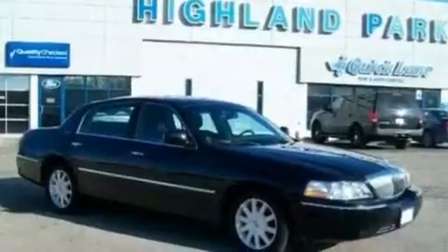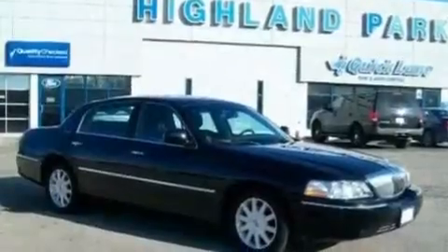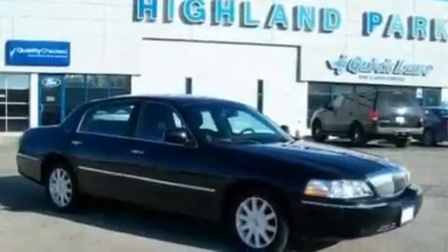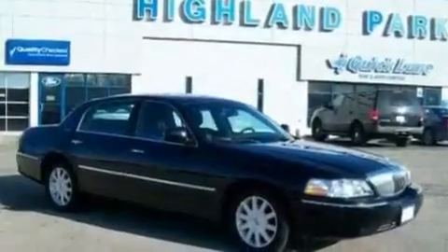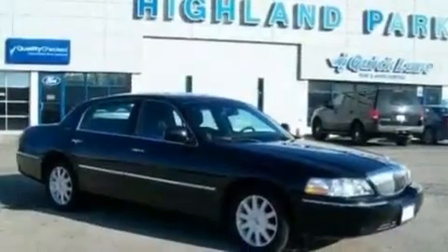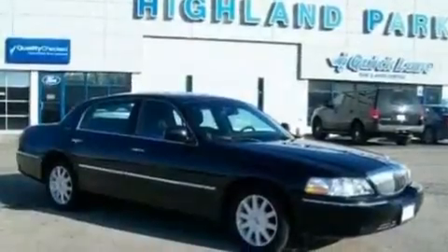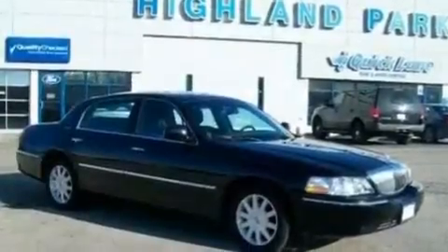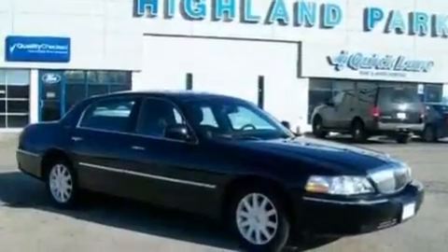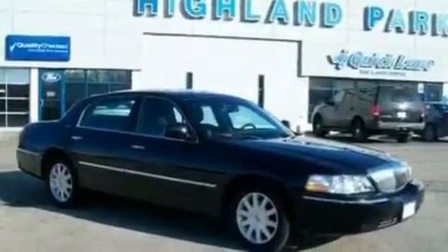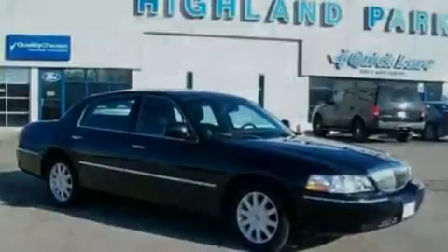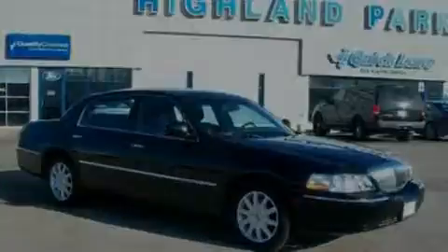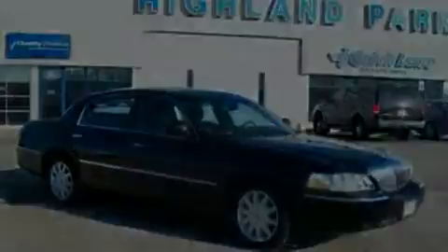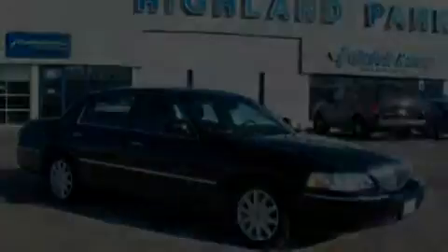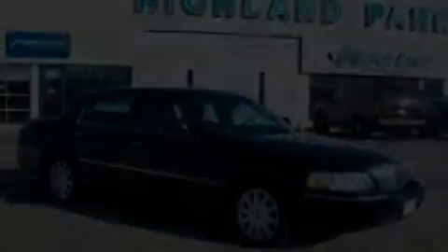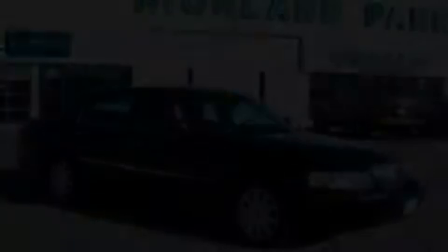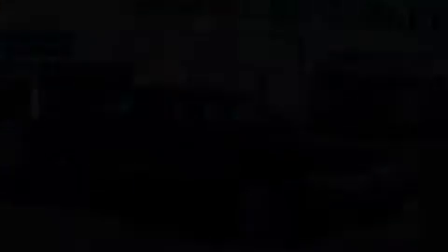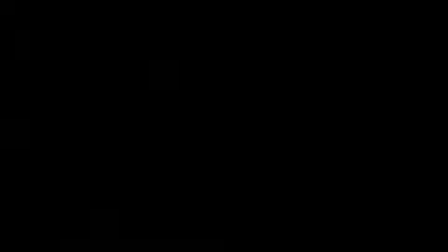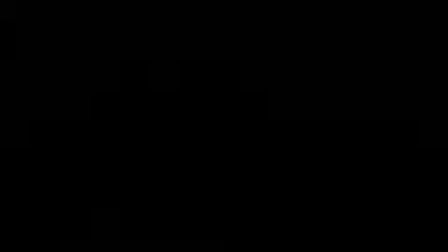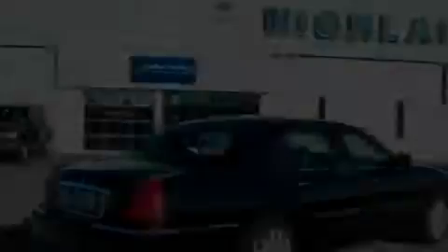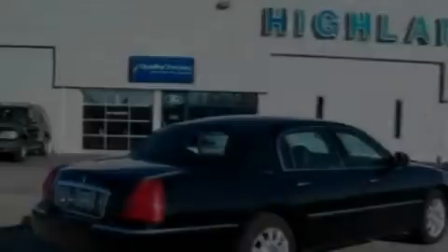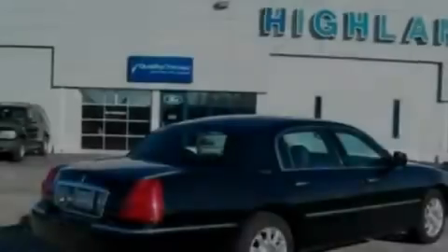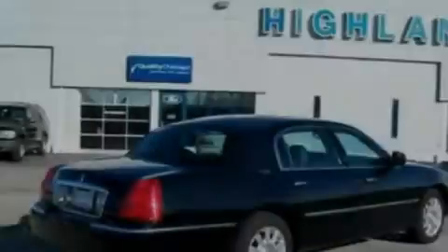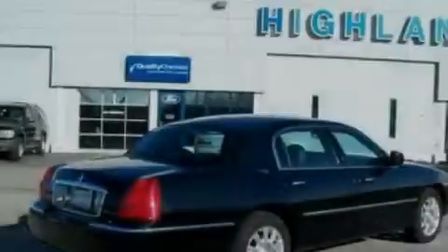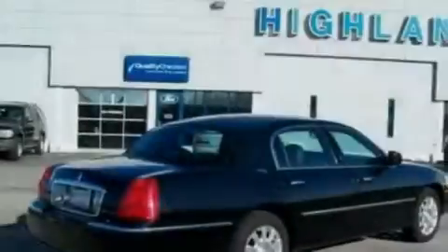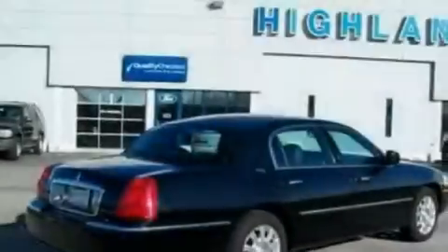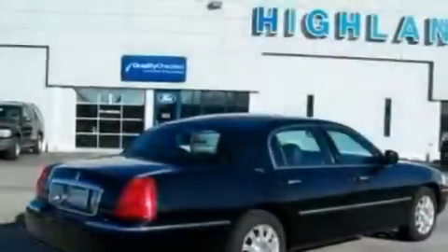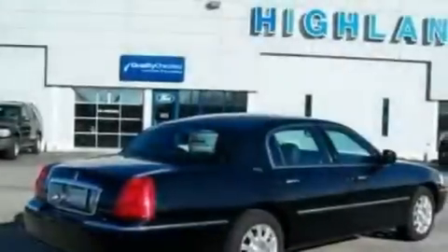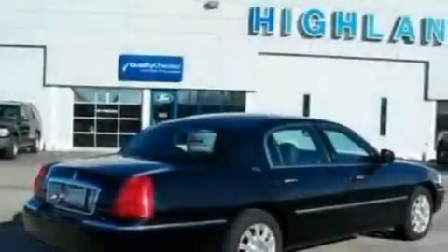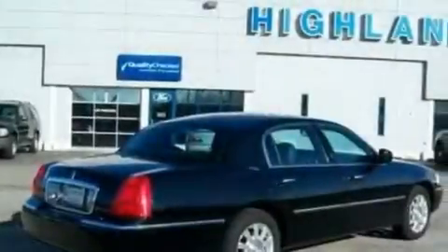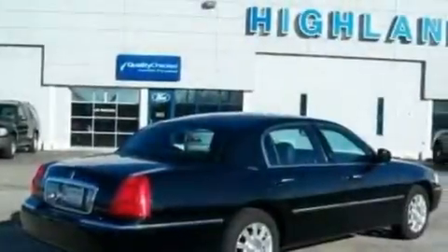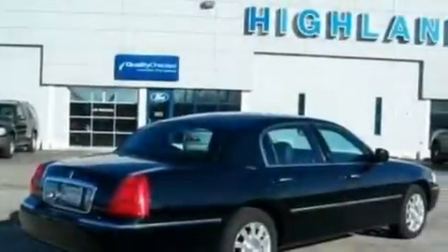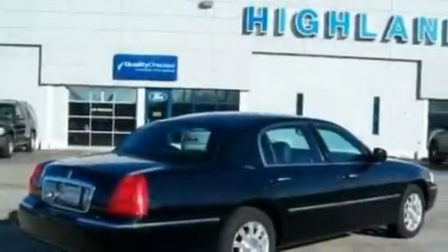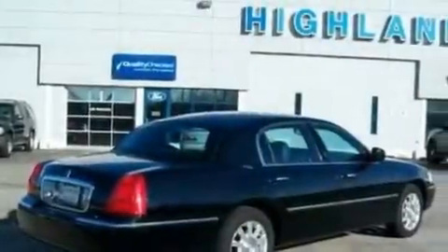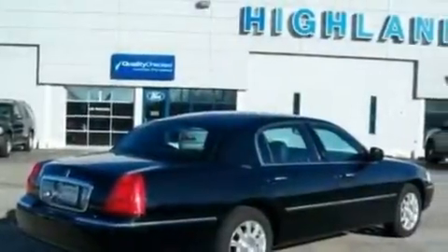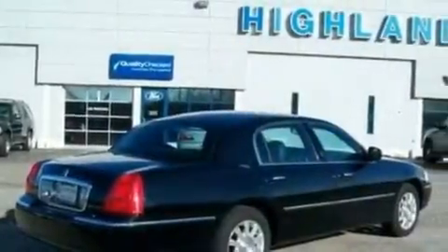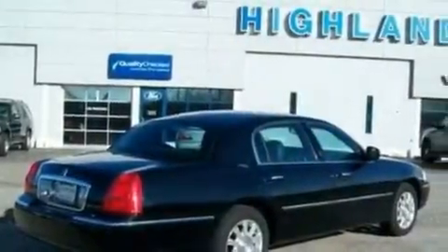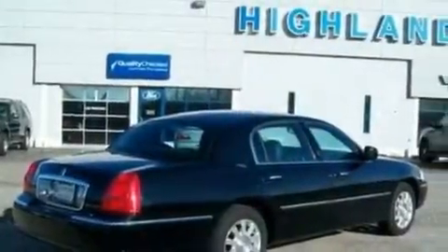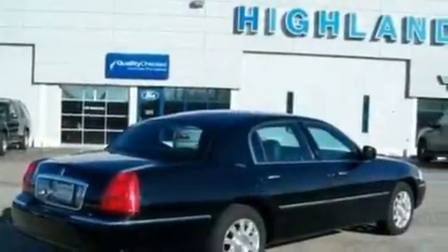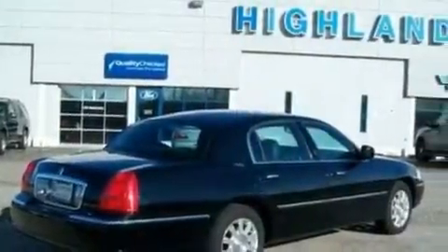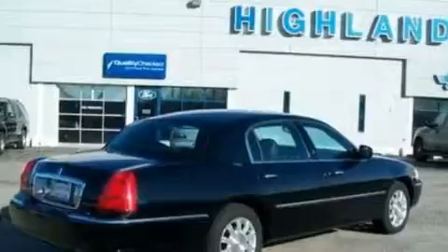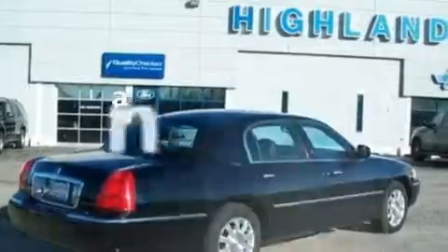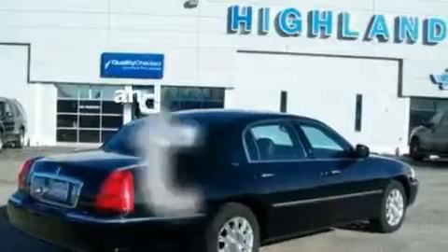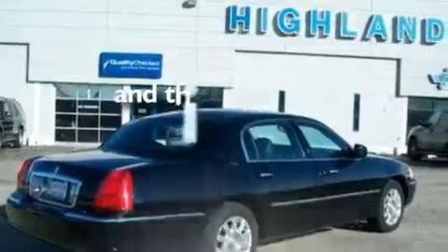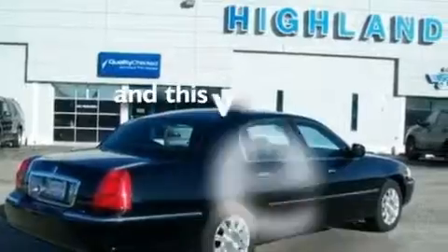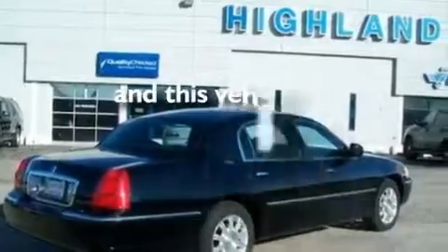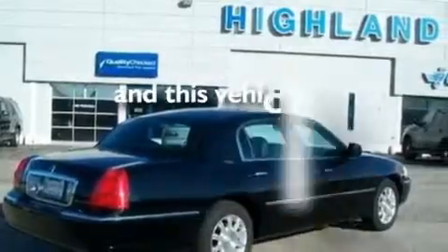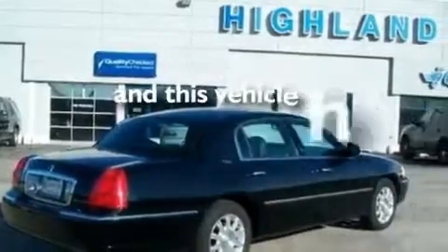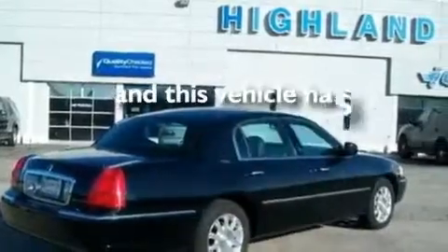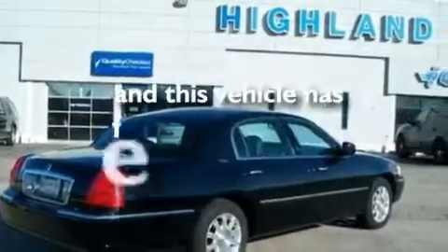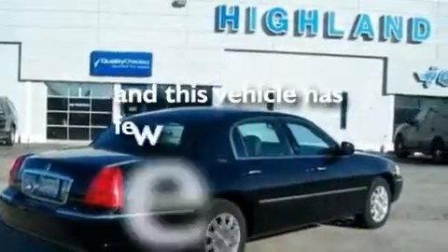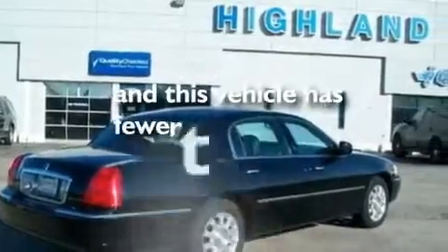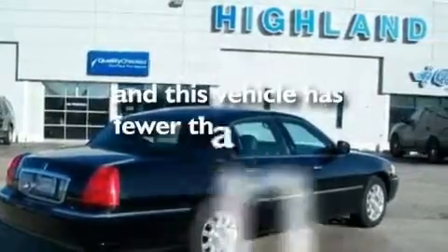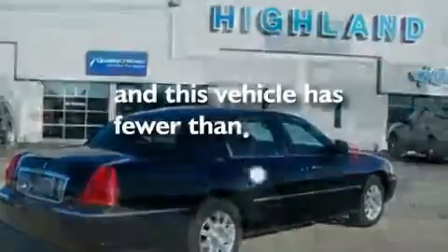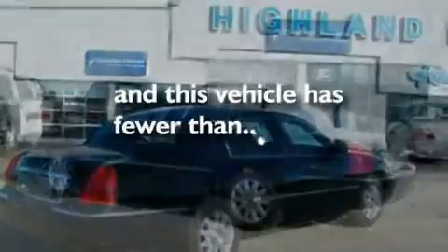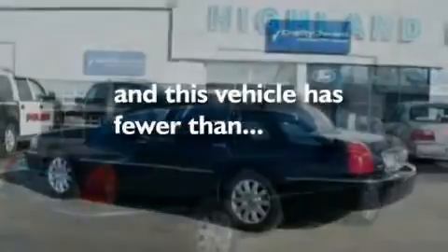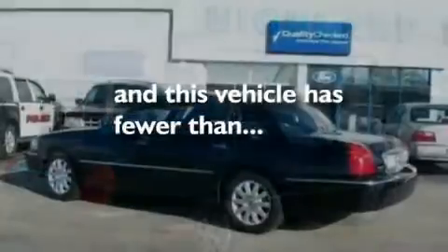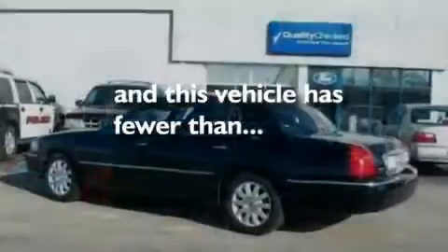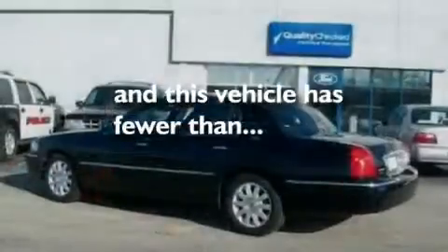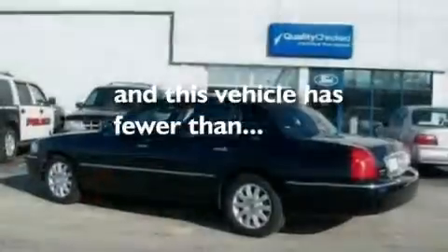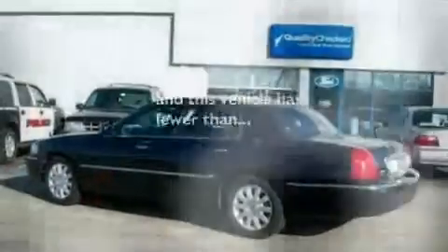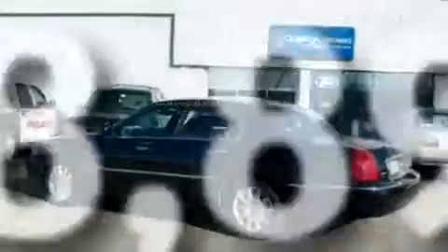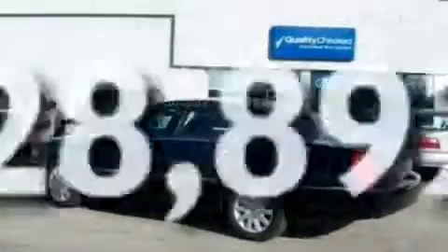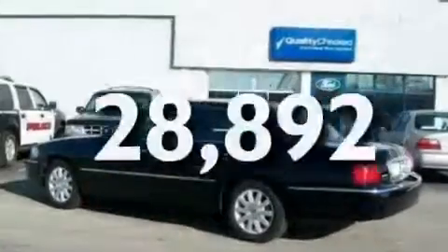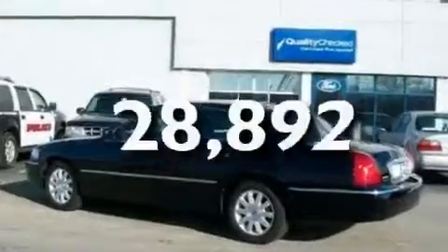Additional features include a double wishbone independent front suspension, 17-inch wheels, a traction control system, heated seats, and this vehicle has fewer than 29,000 miles on the odometer.